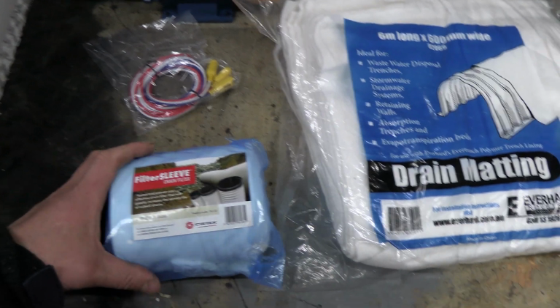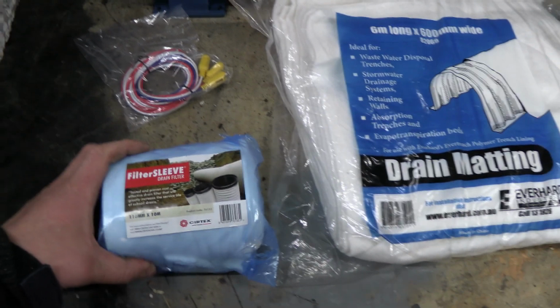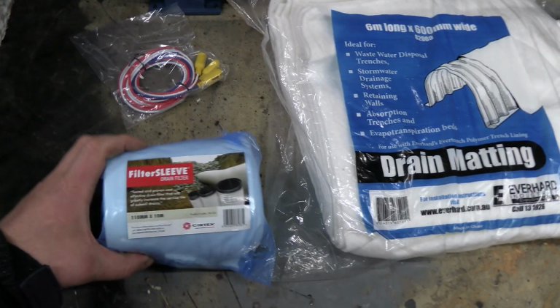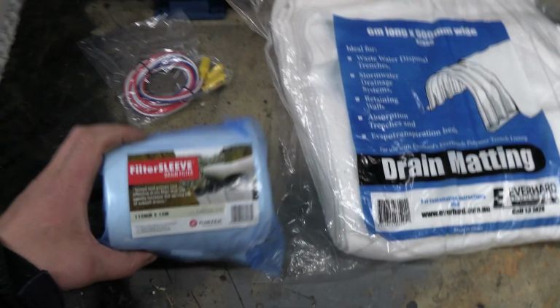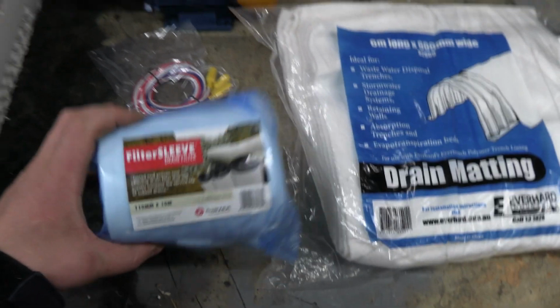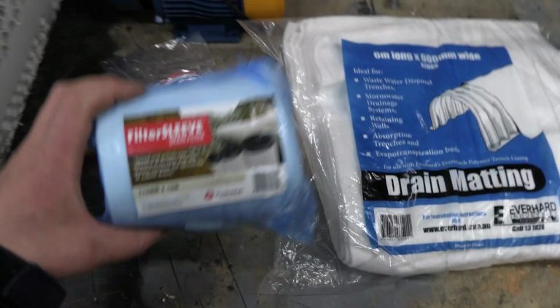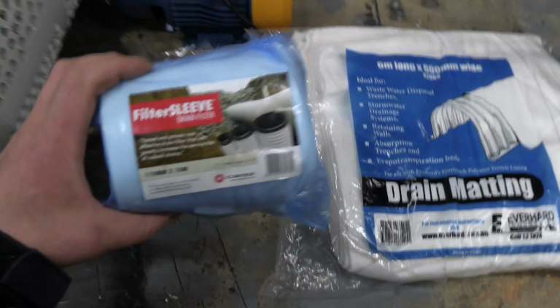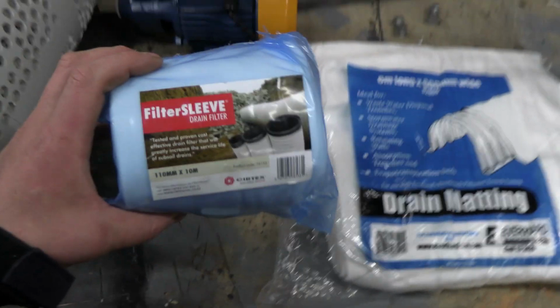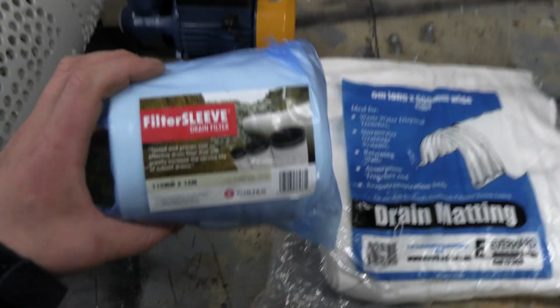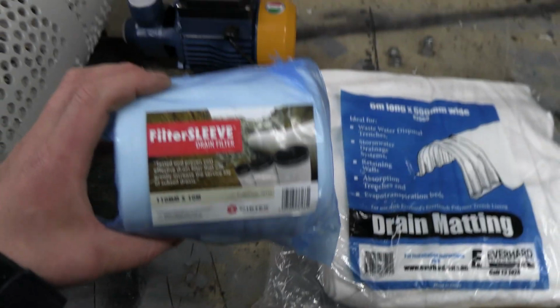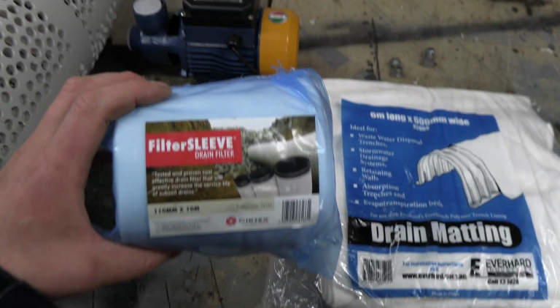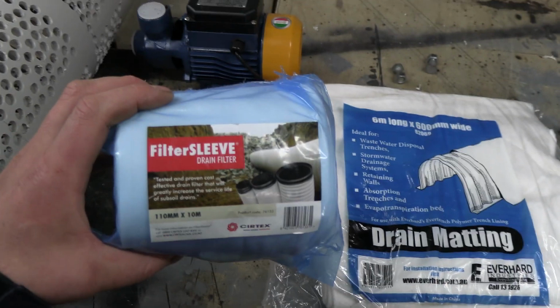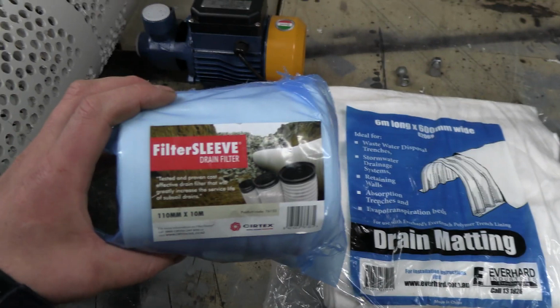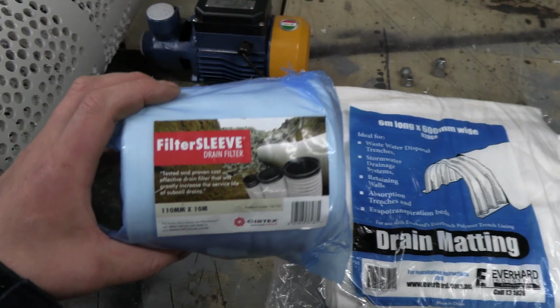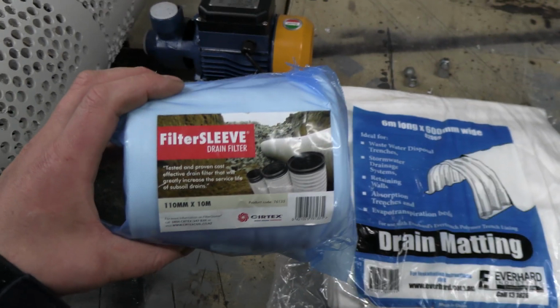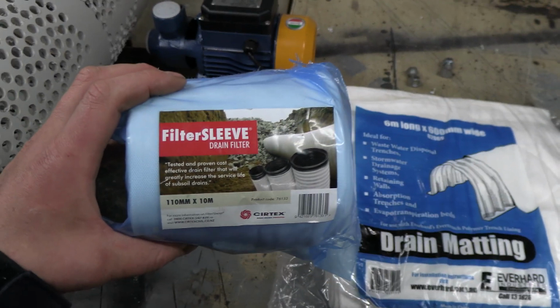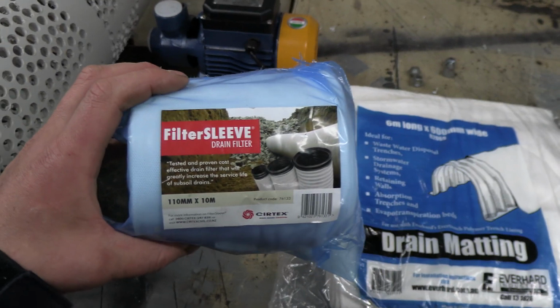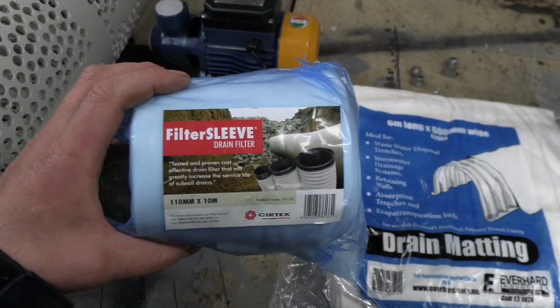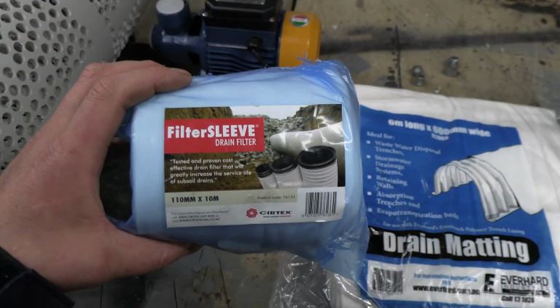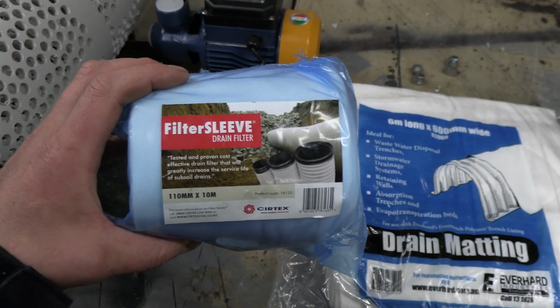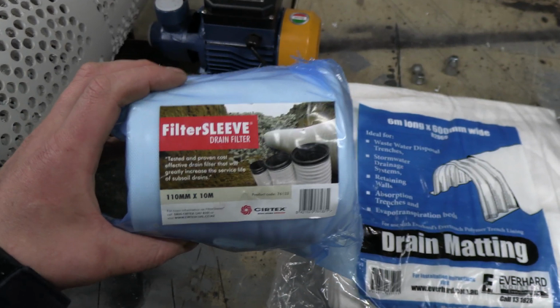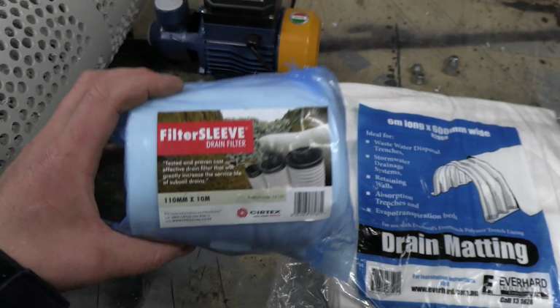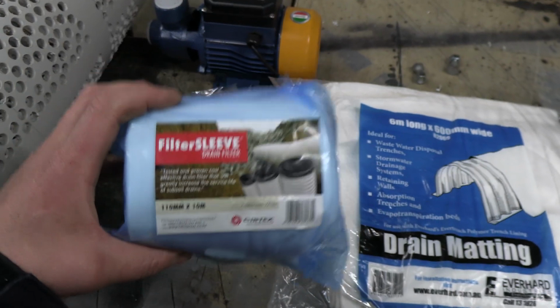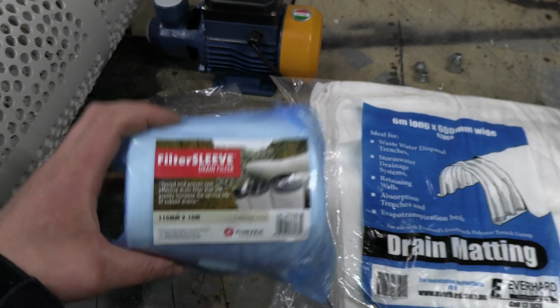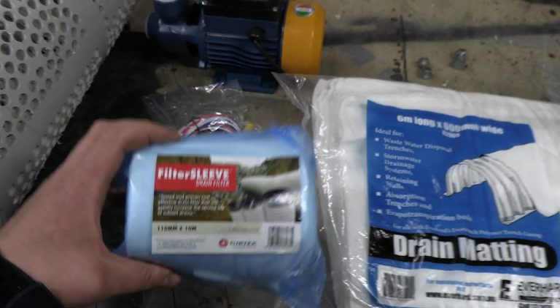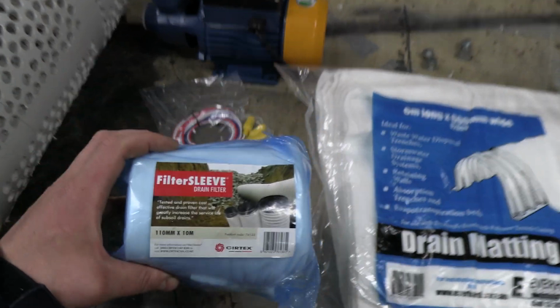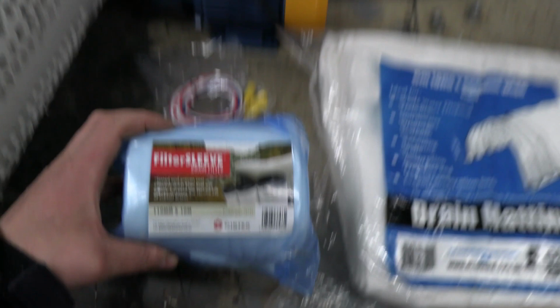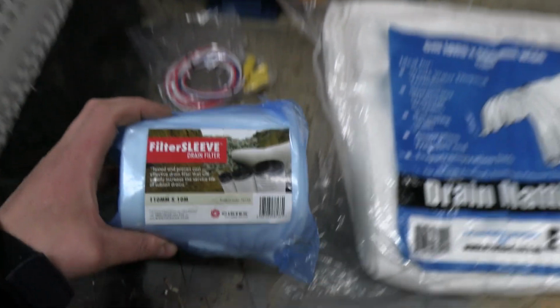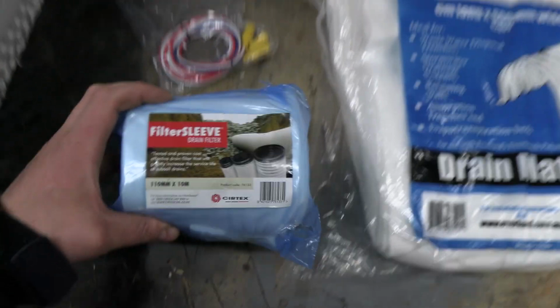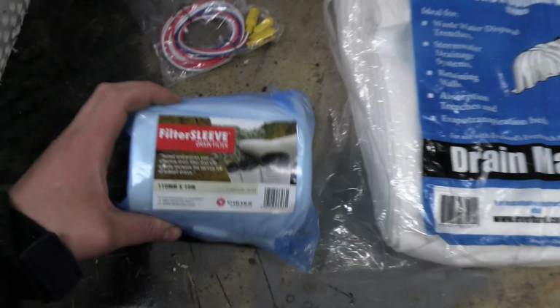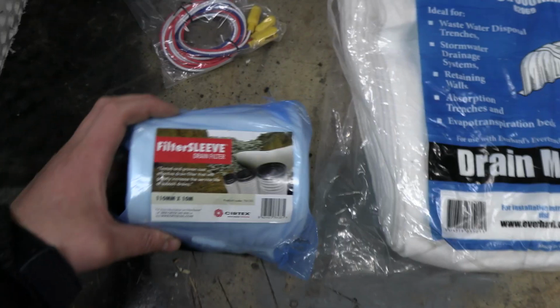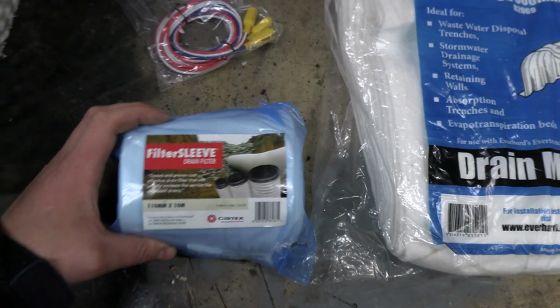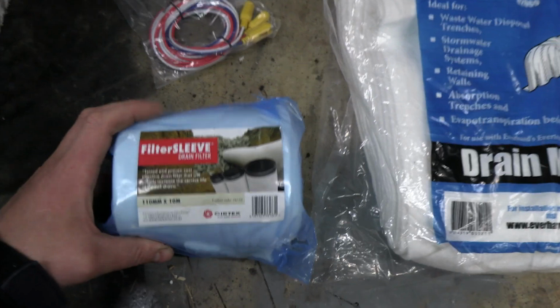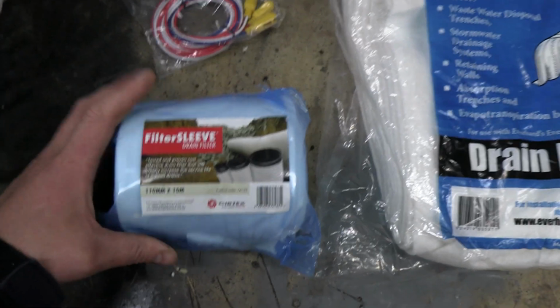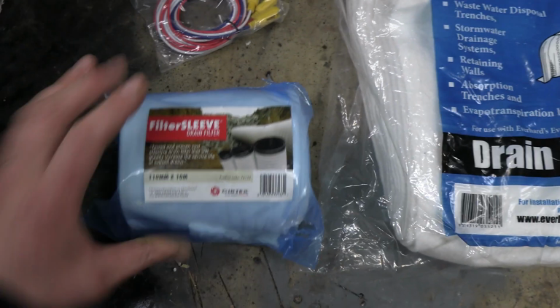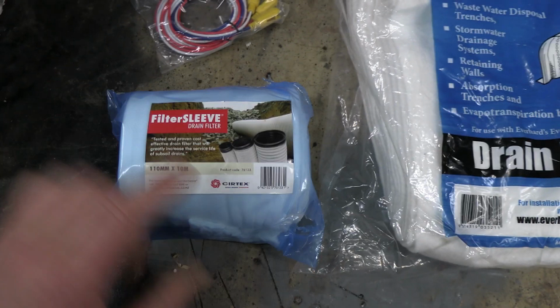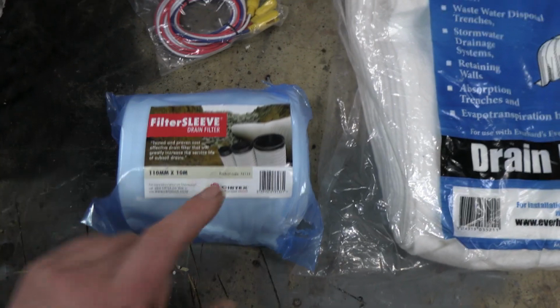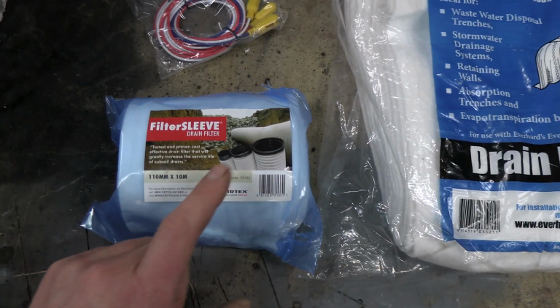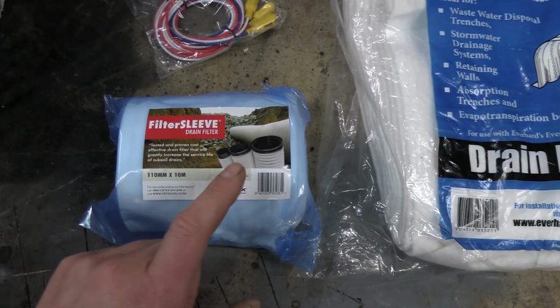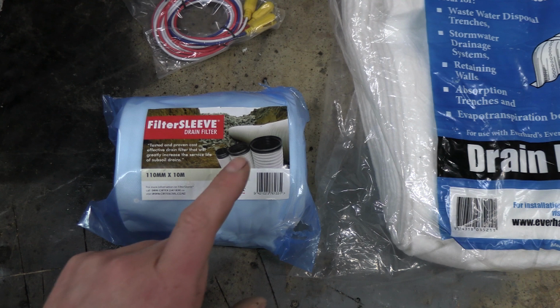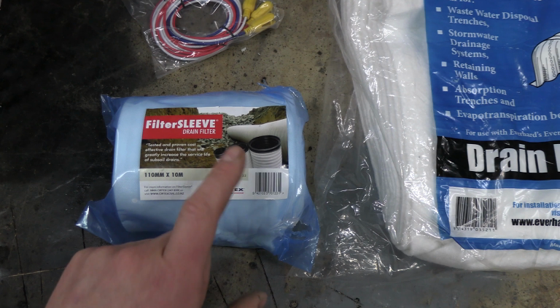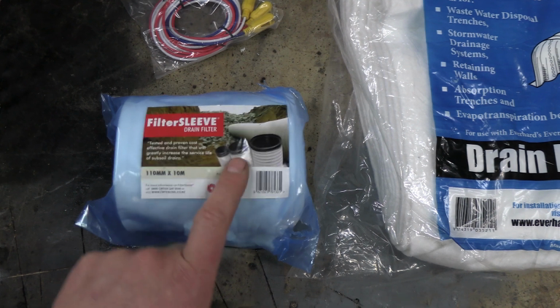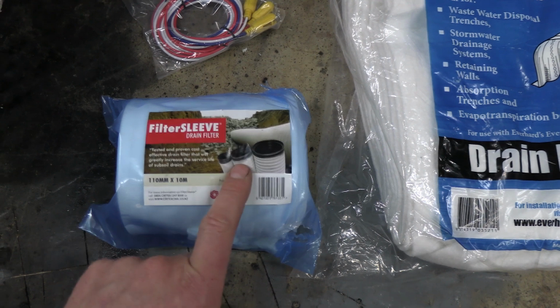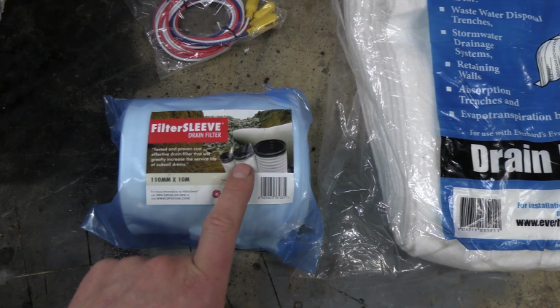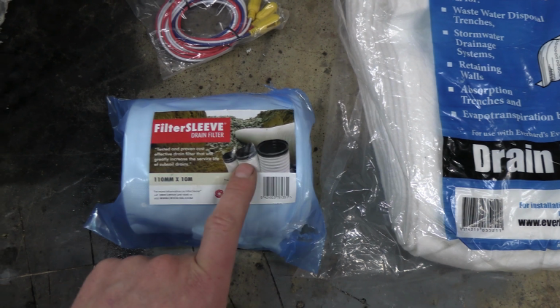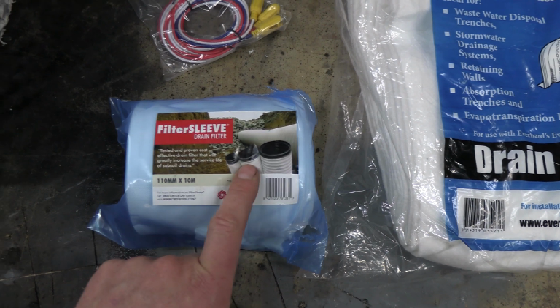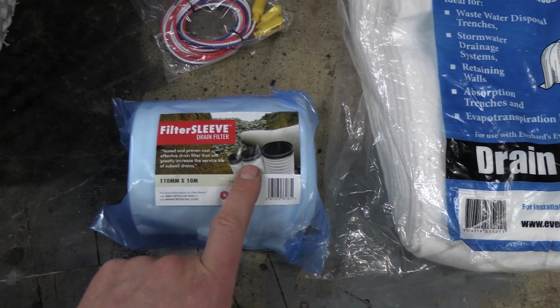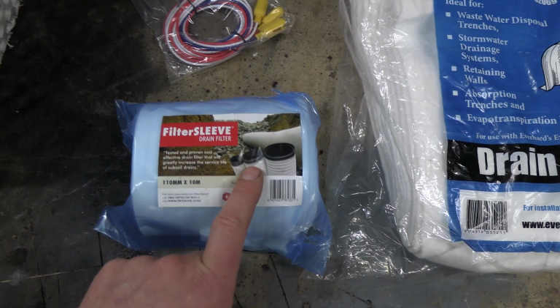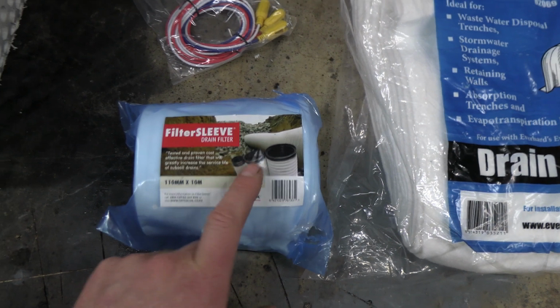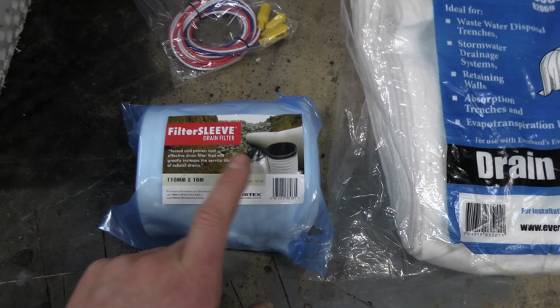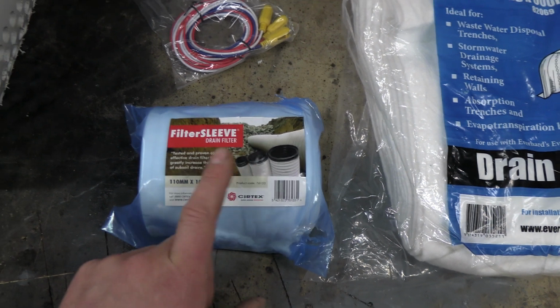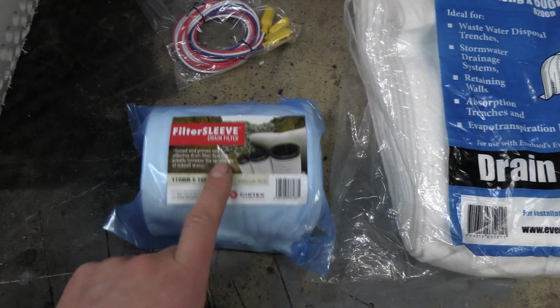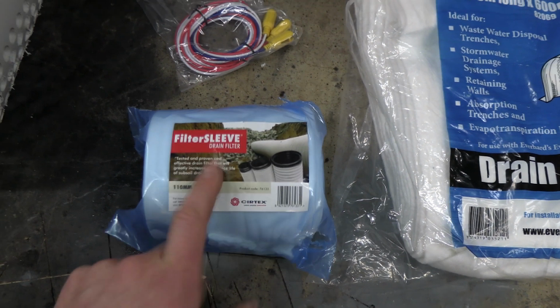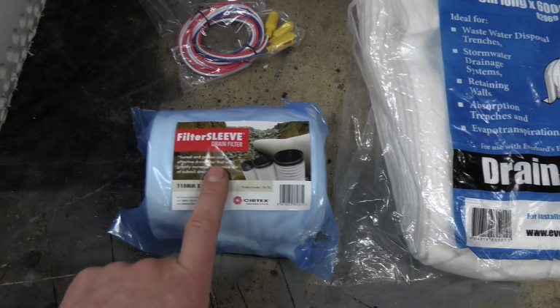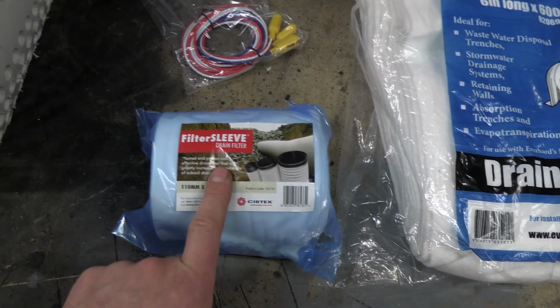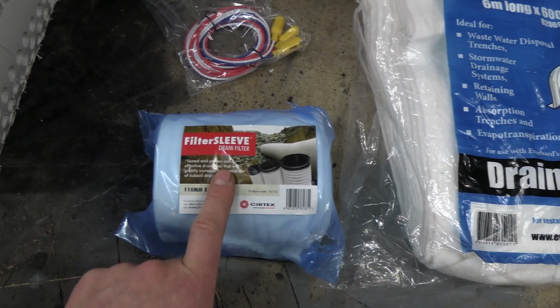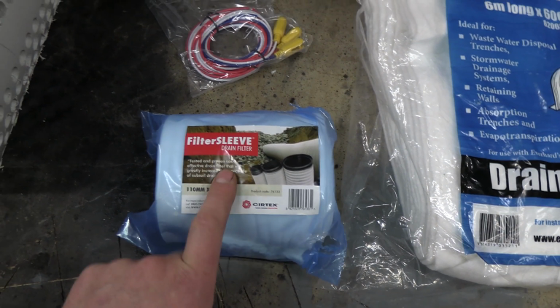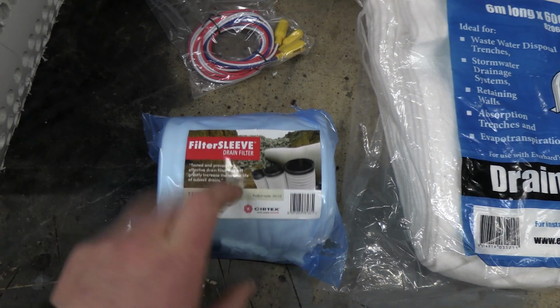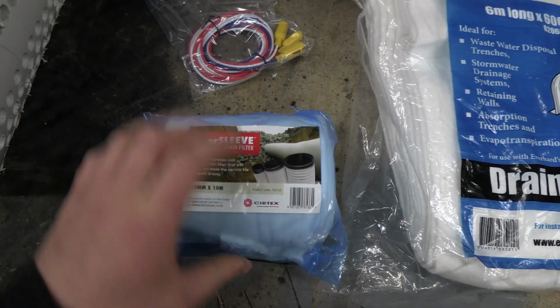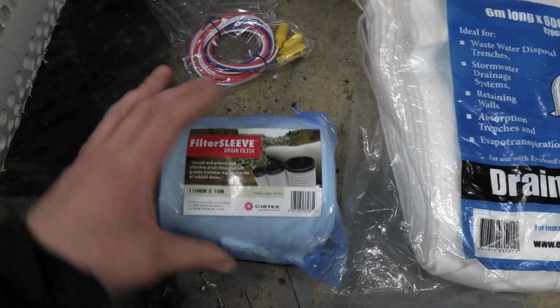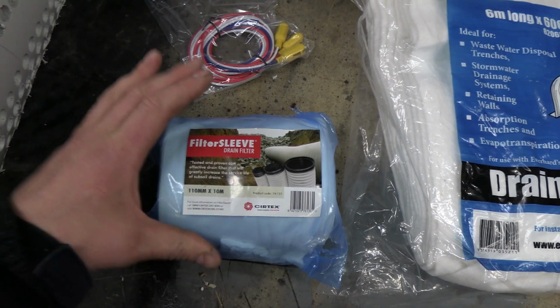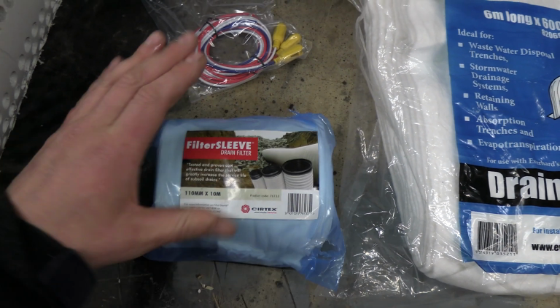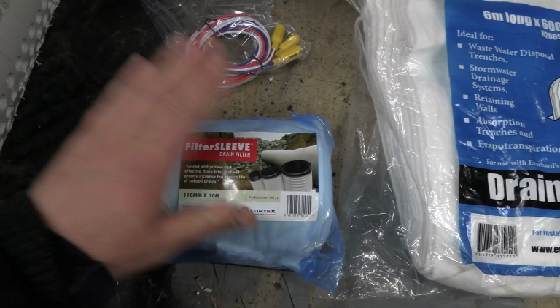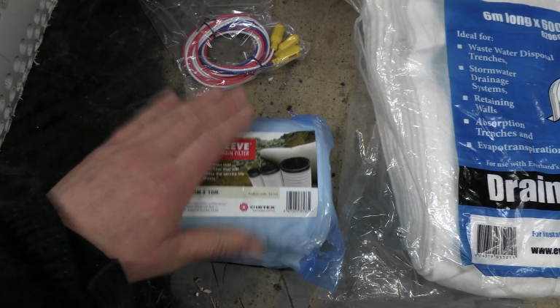I also have some filter sleeve here. I'm not going to use this for the purpose it's designed for around pipes — you'll find out later what I'm going to do with that.